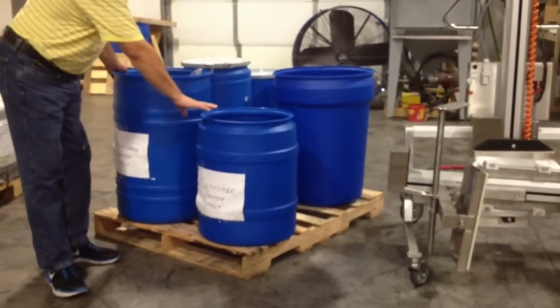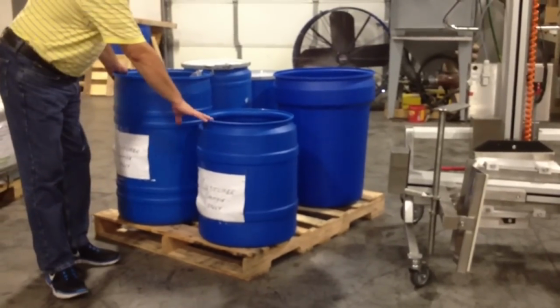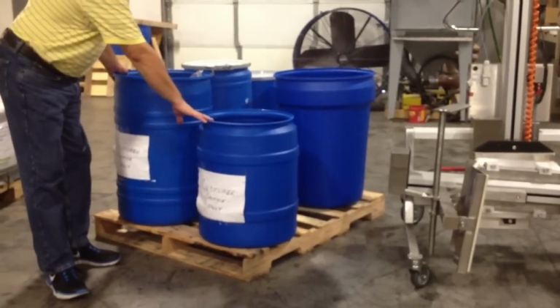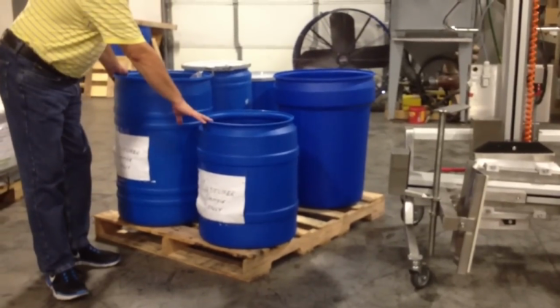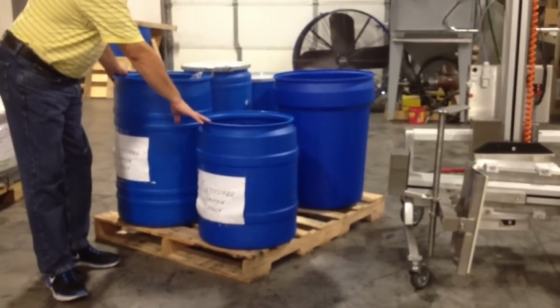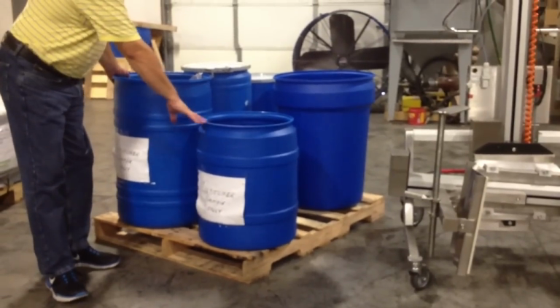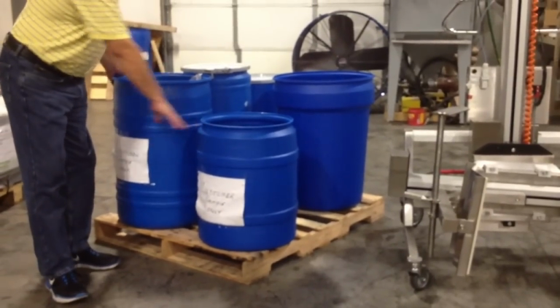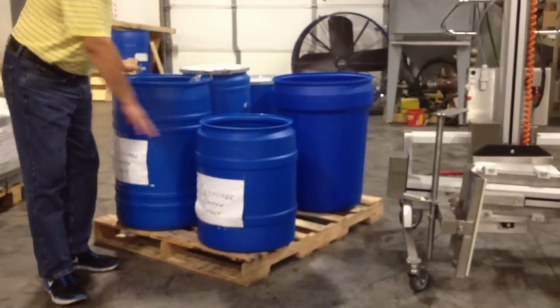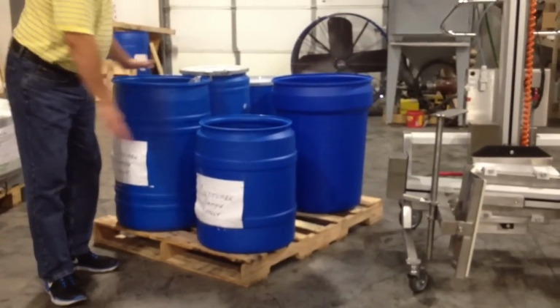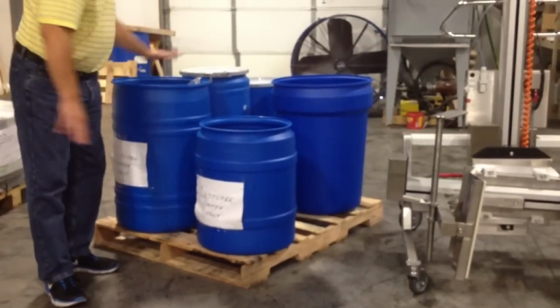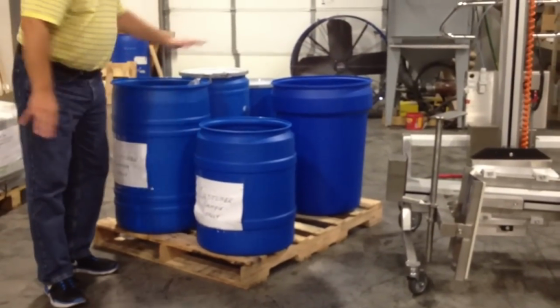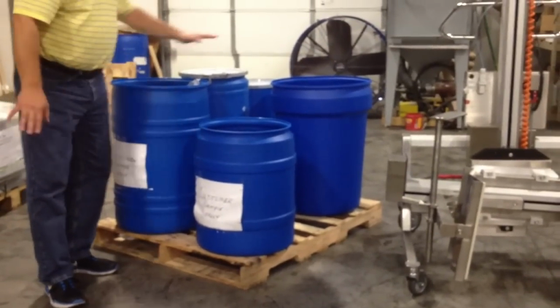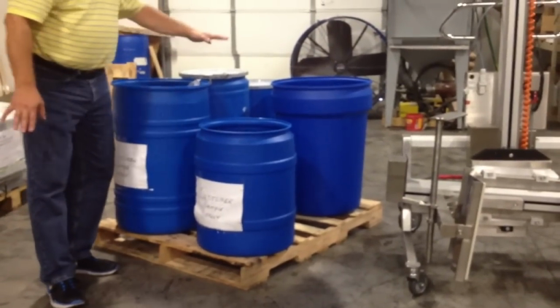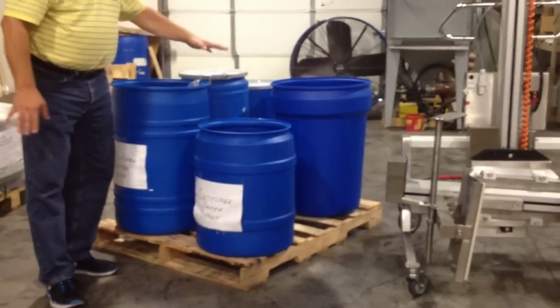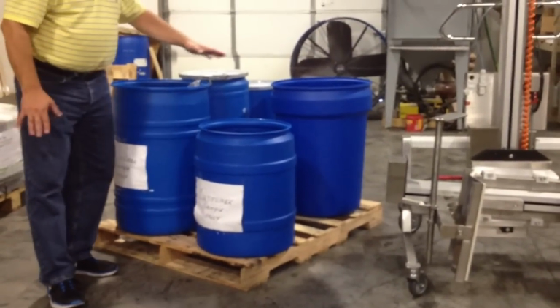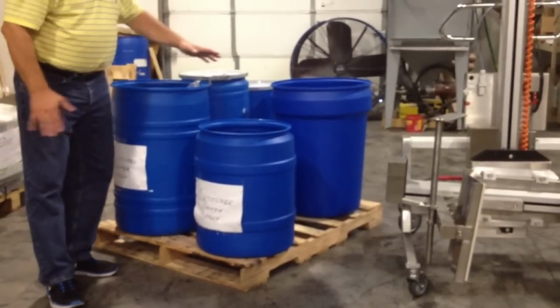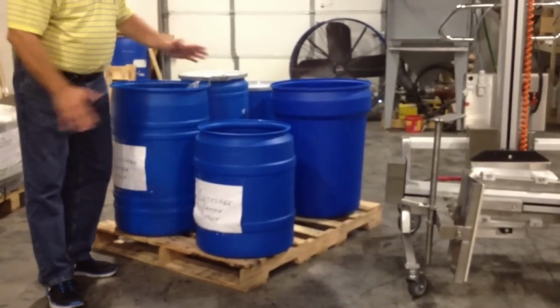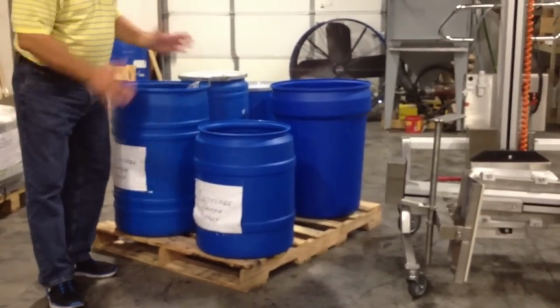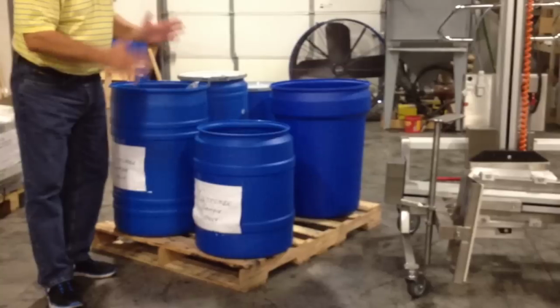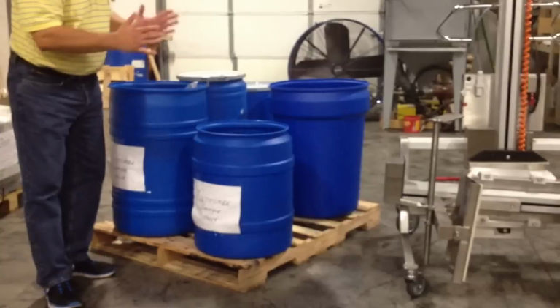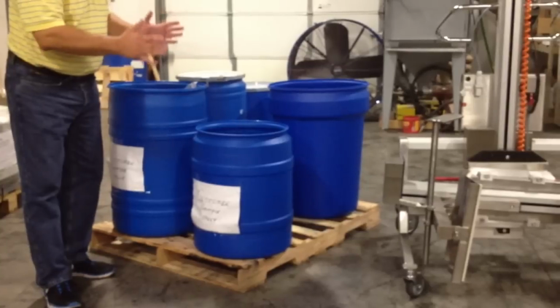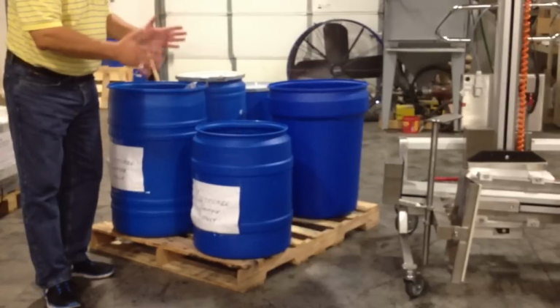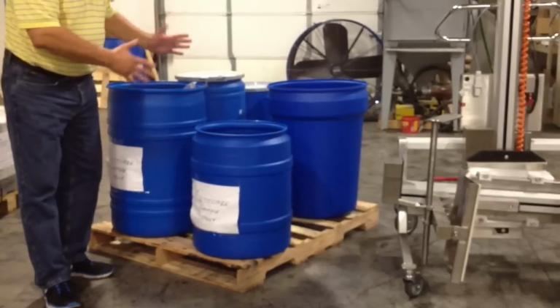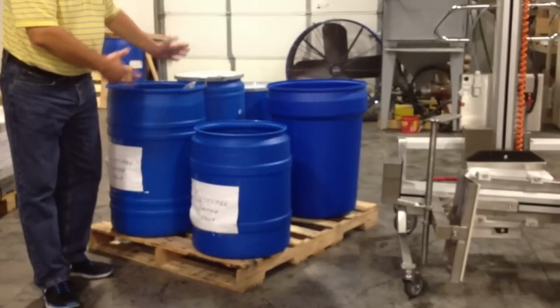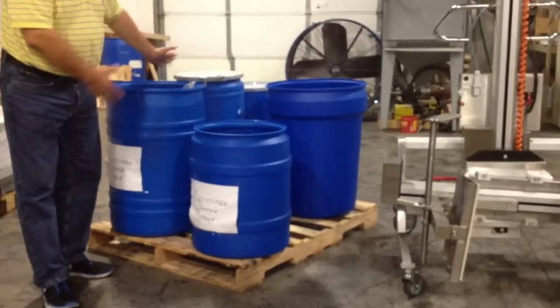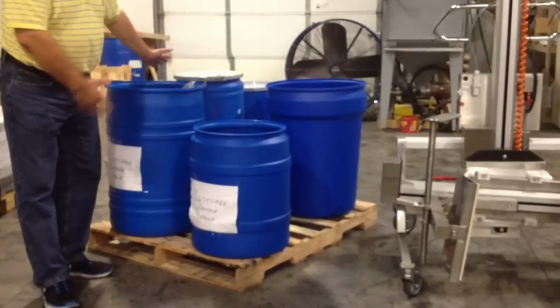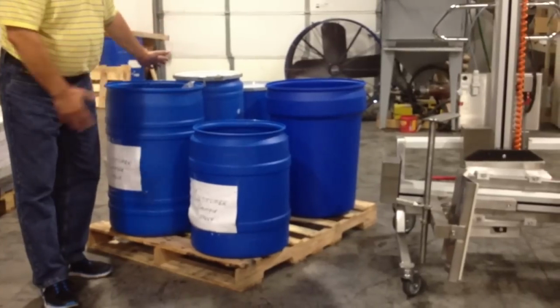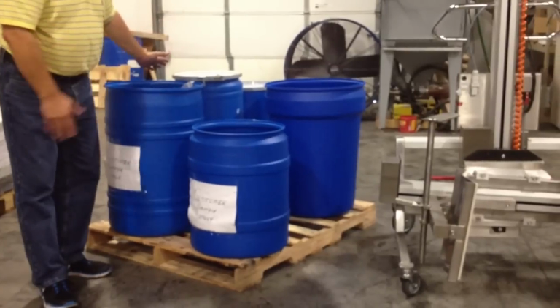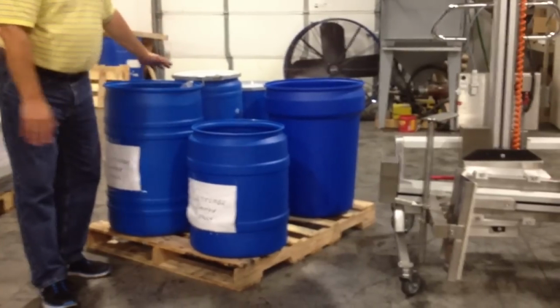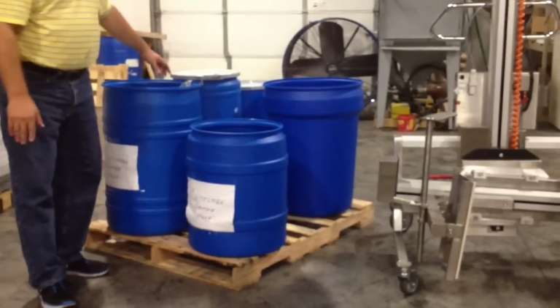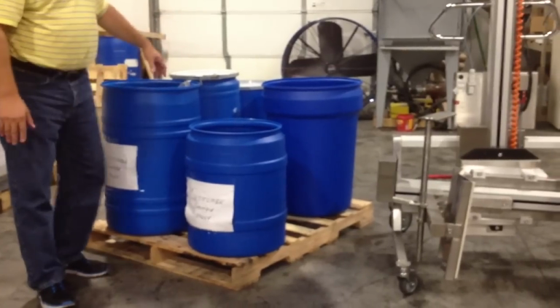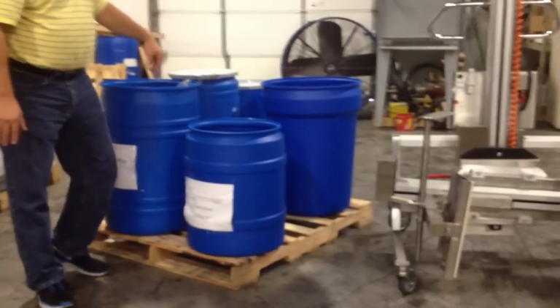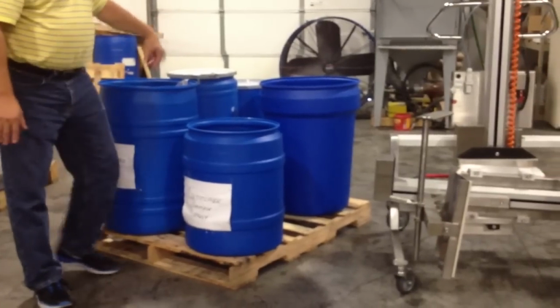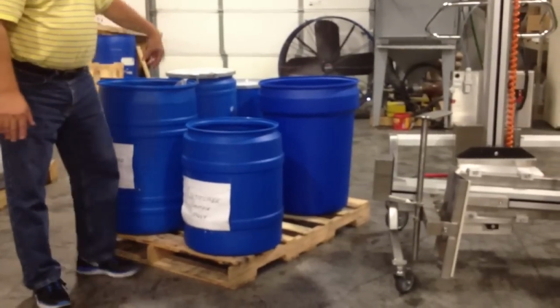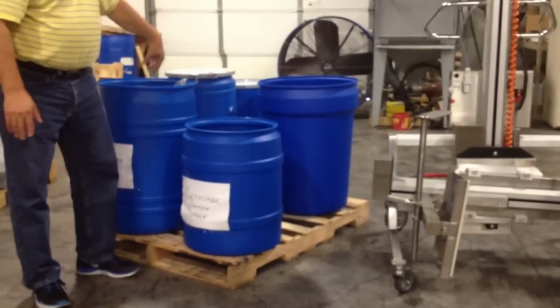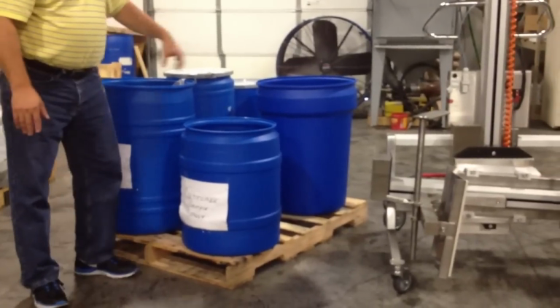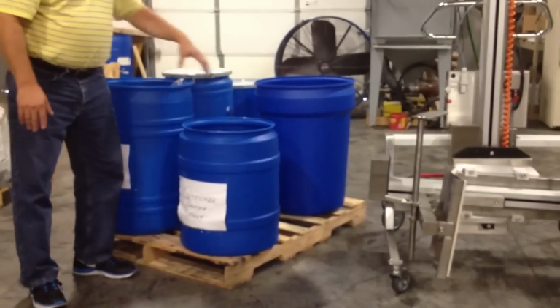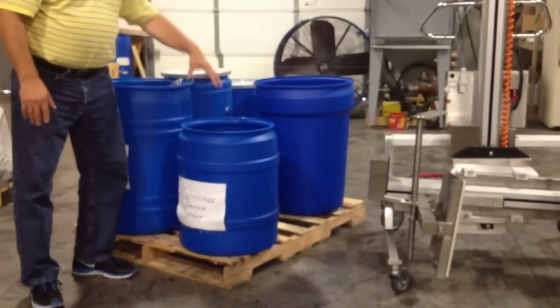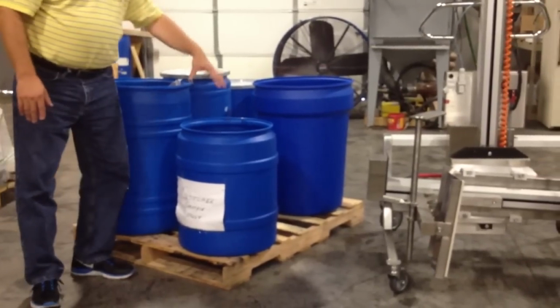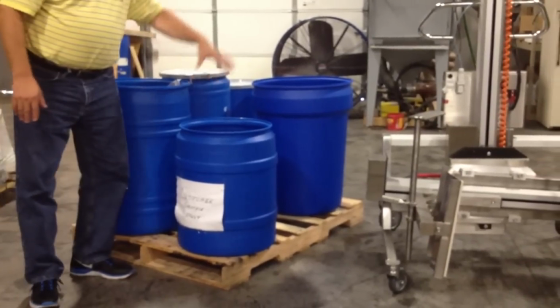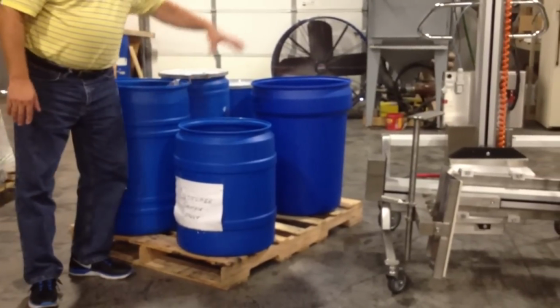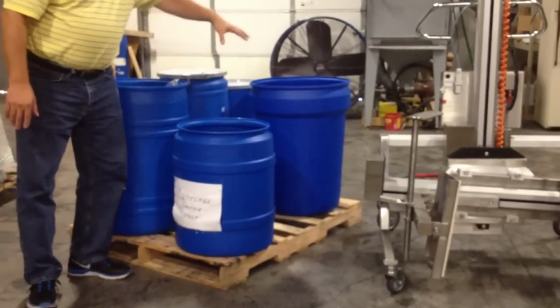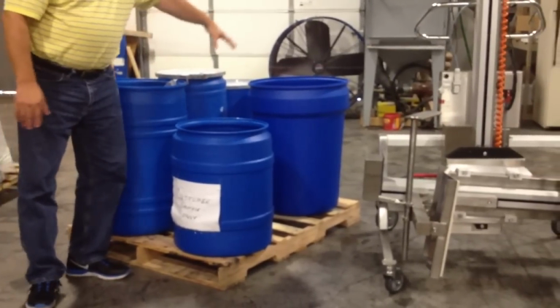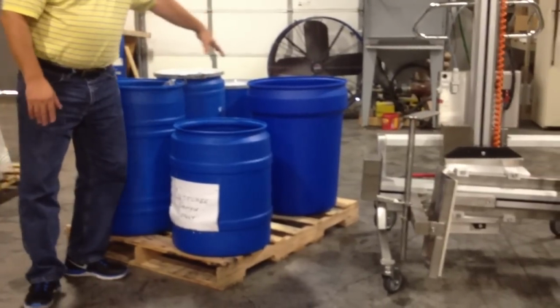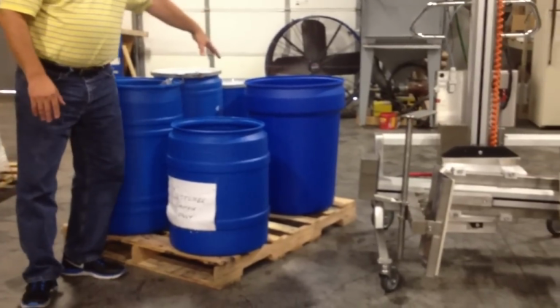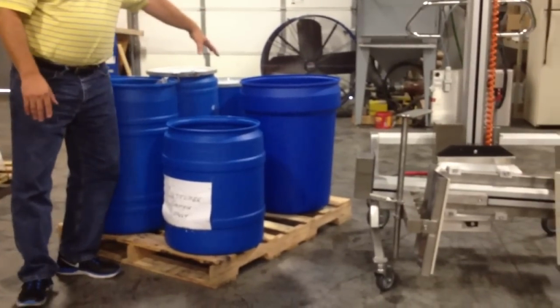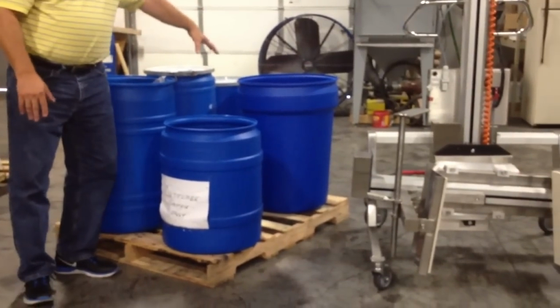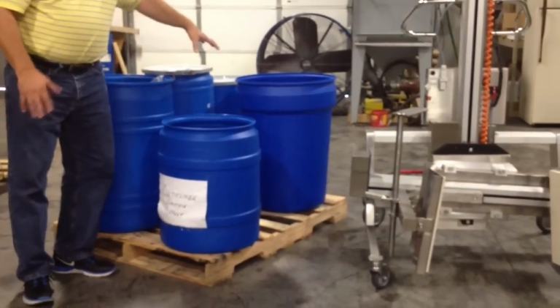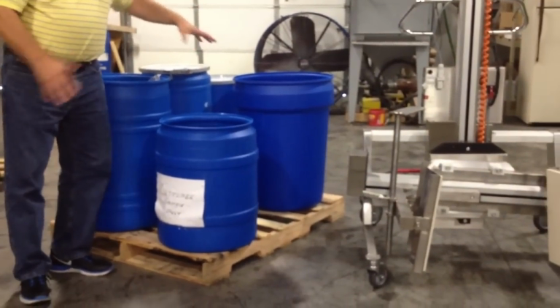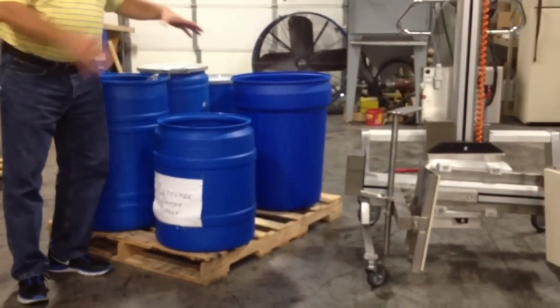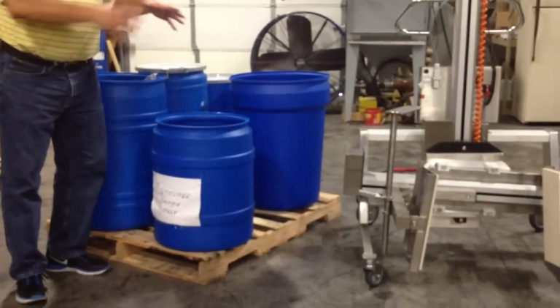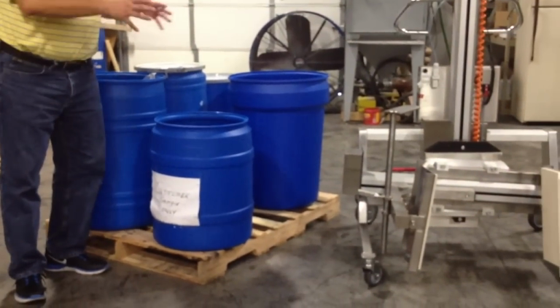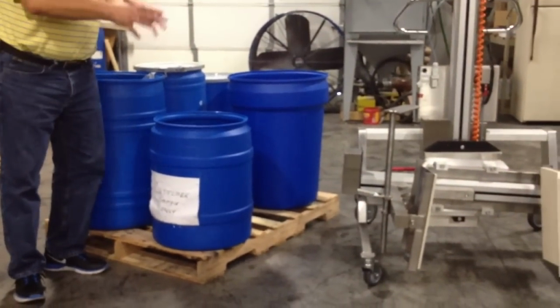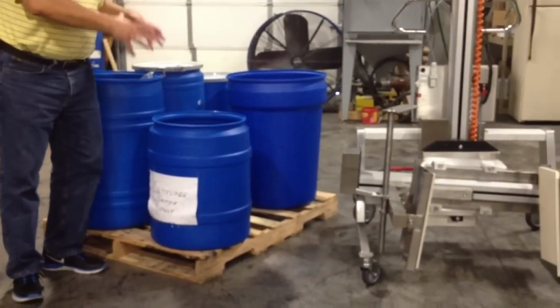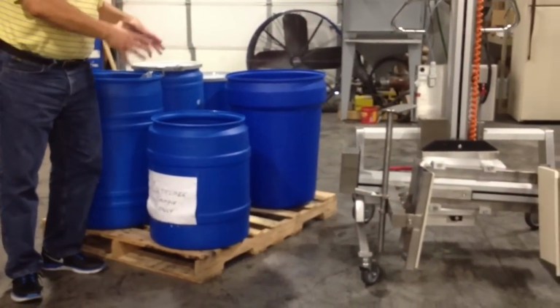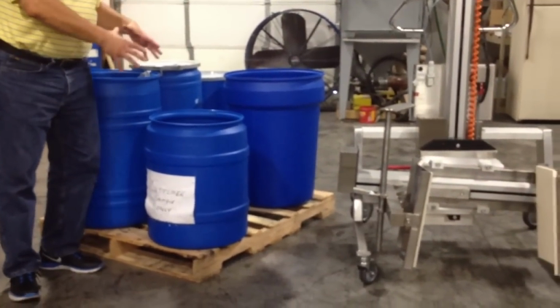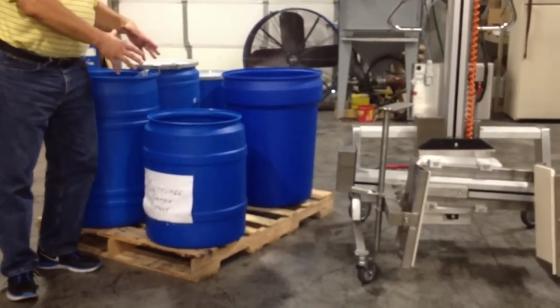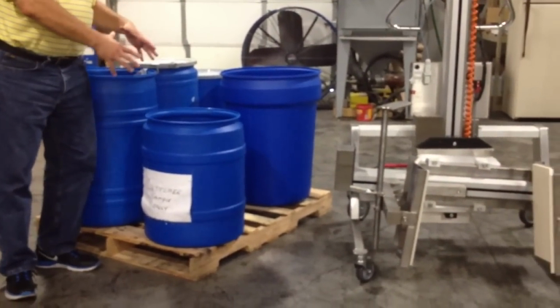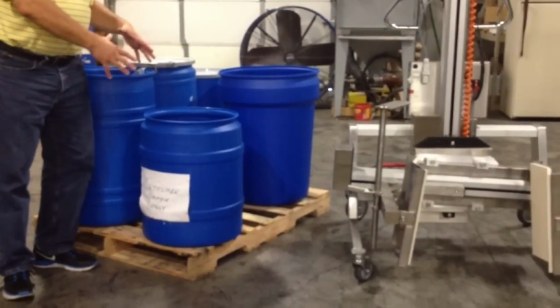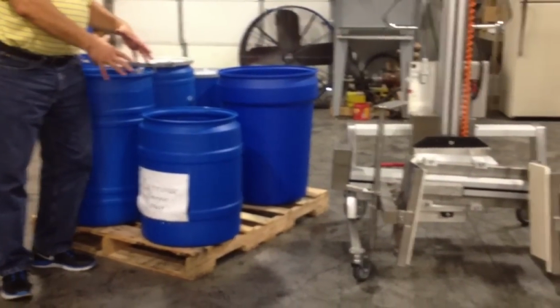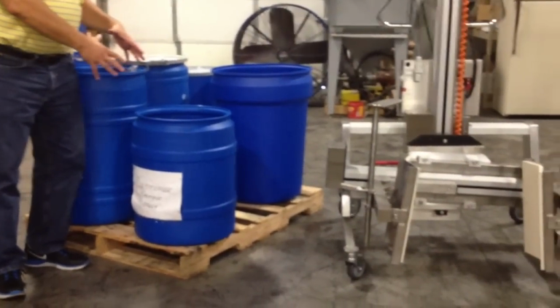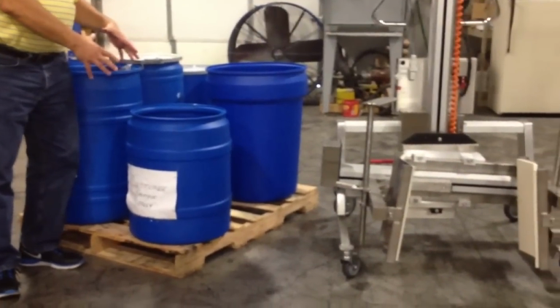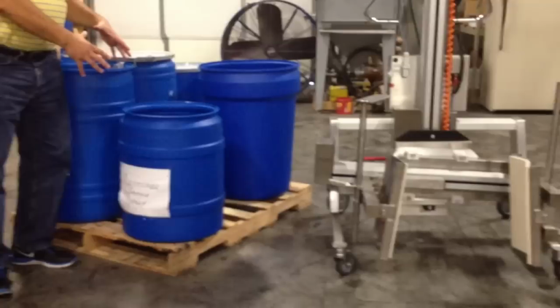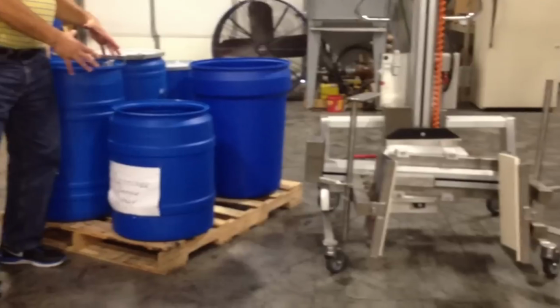These are their plastic drums. Some are straight, some are tapered. We have water in the drums right now to simulate the weight of the drum.